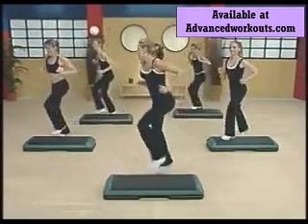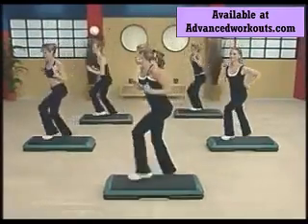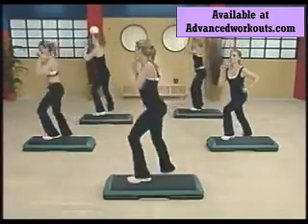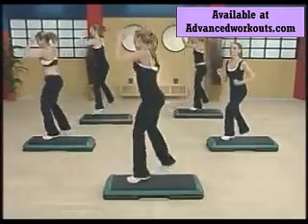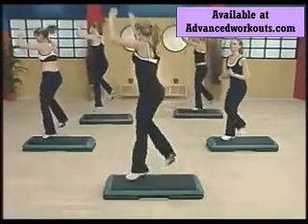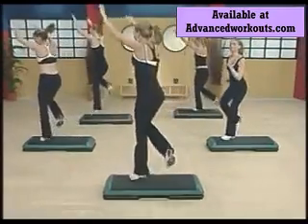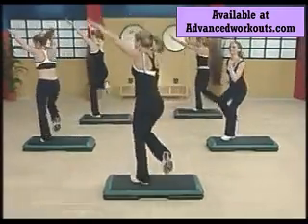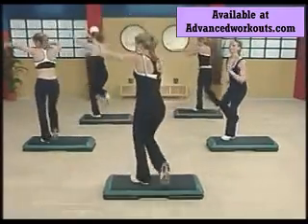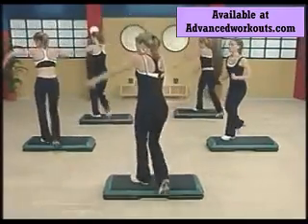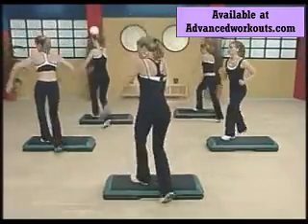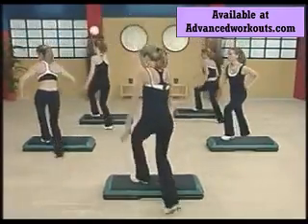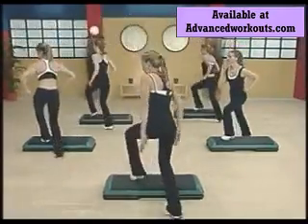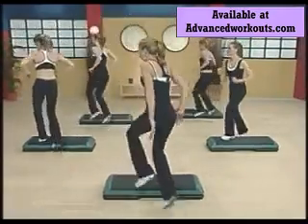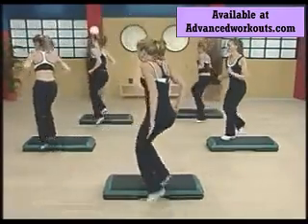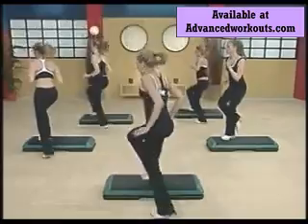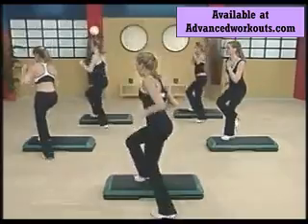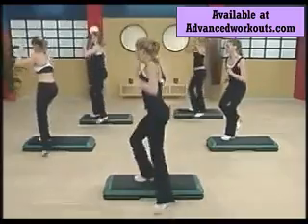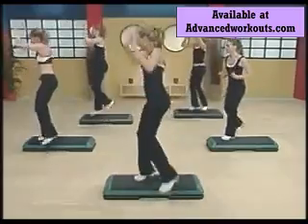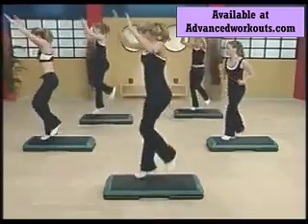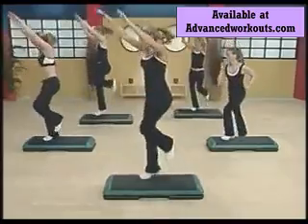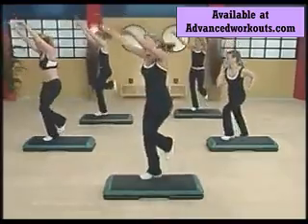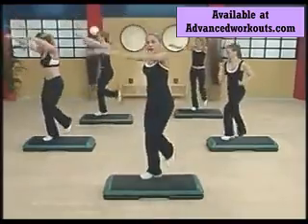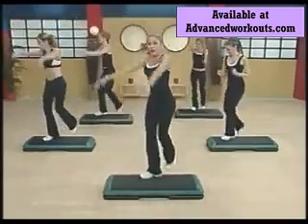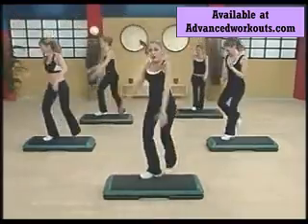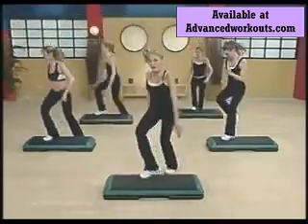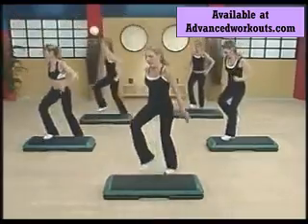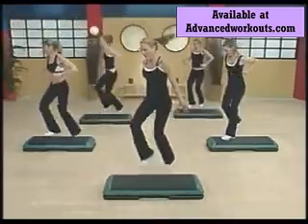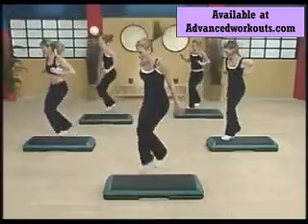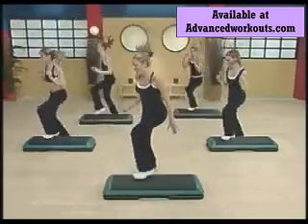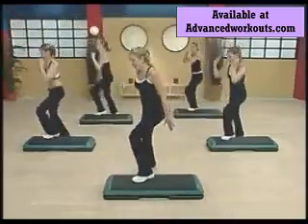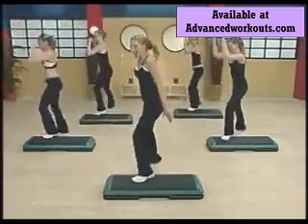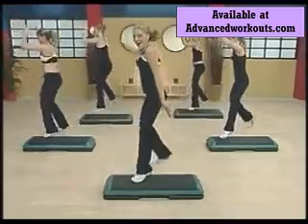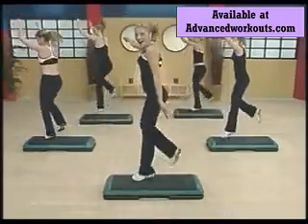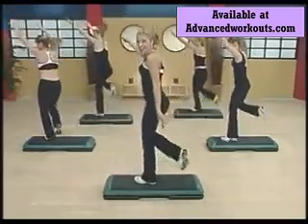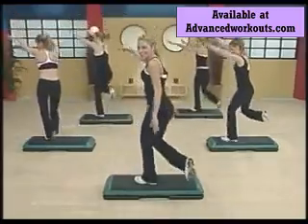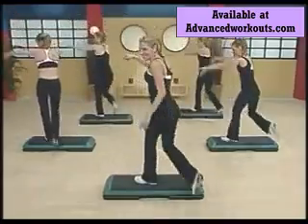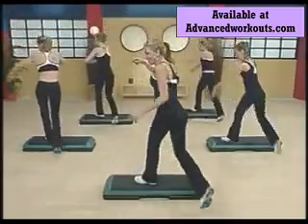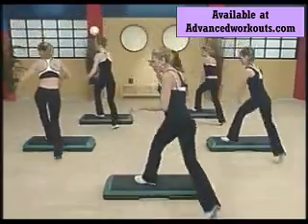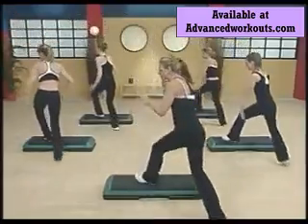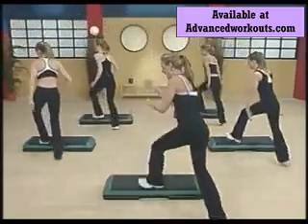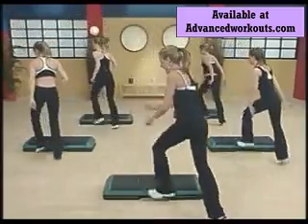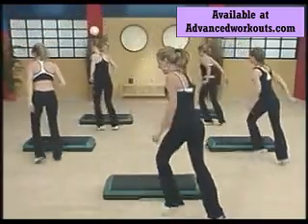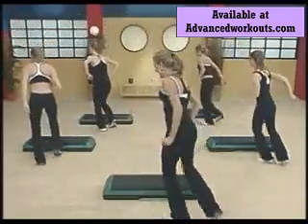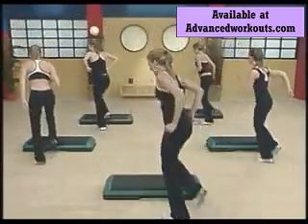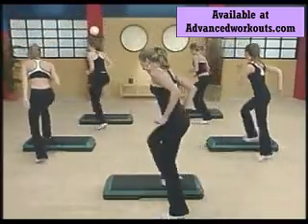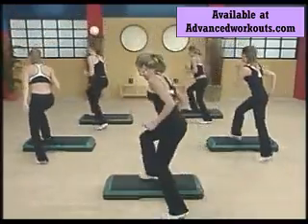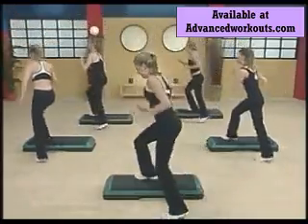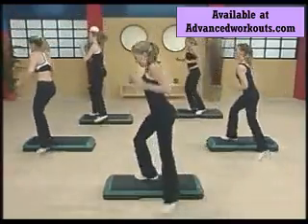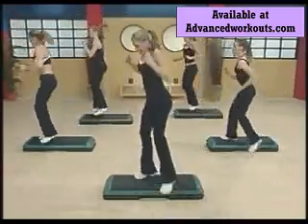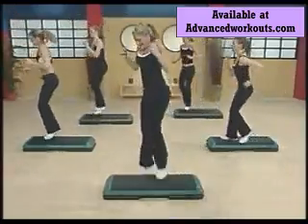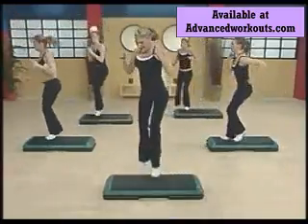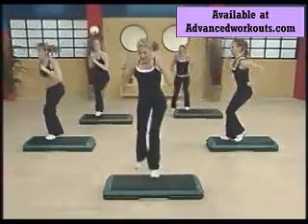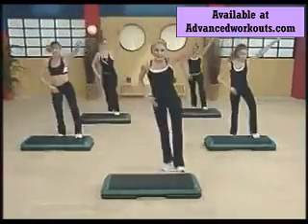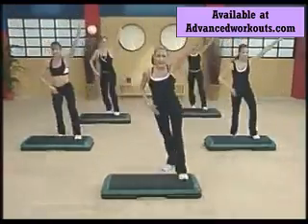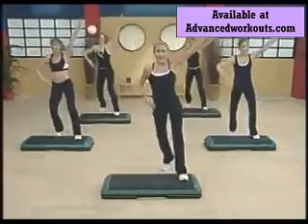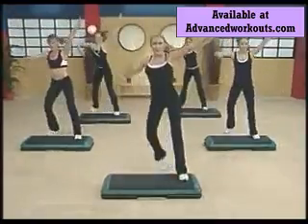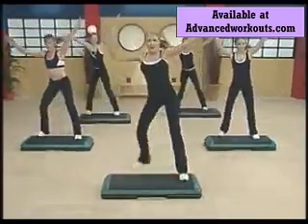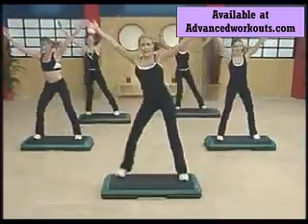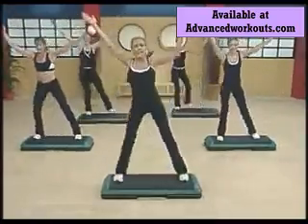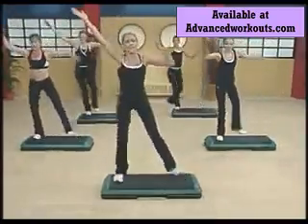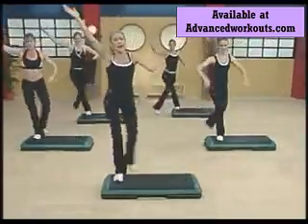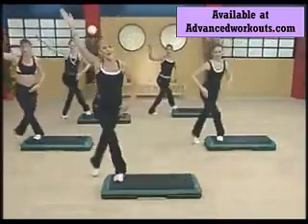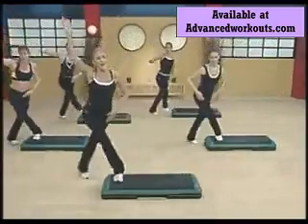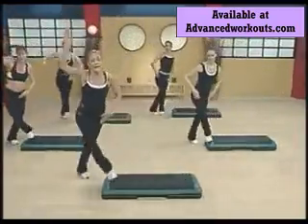Four, three, two. Hustle it again. Take it around, take it around.